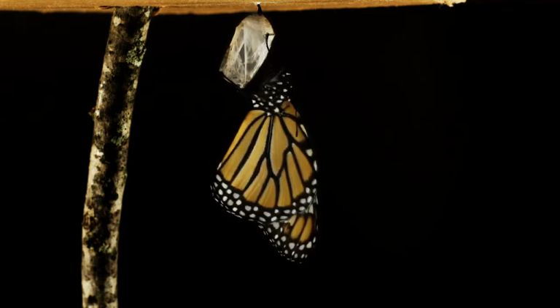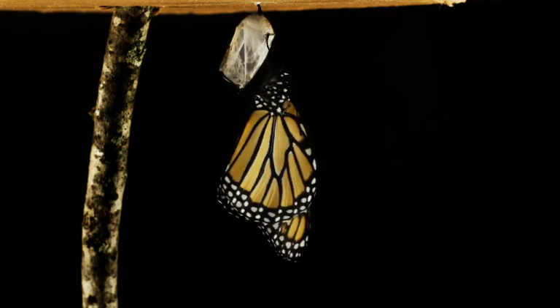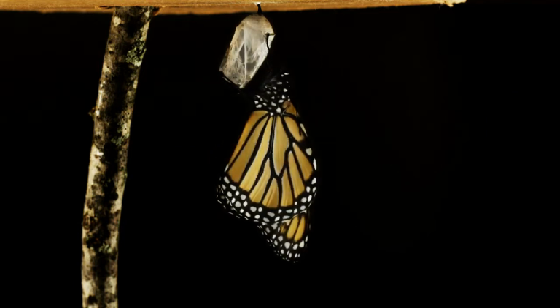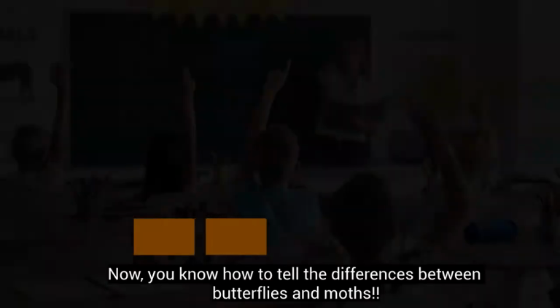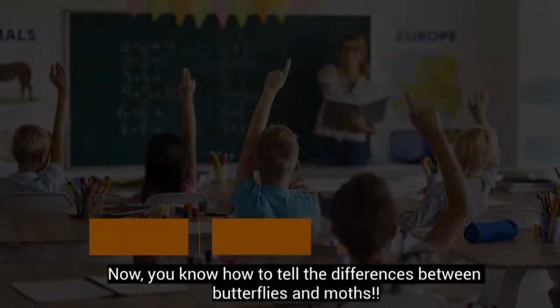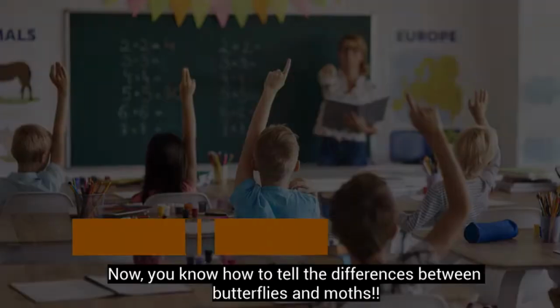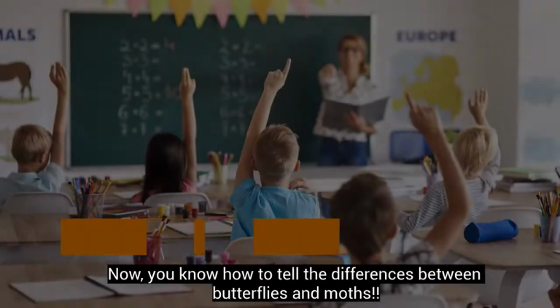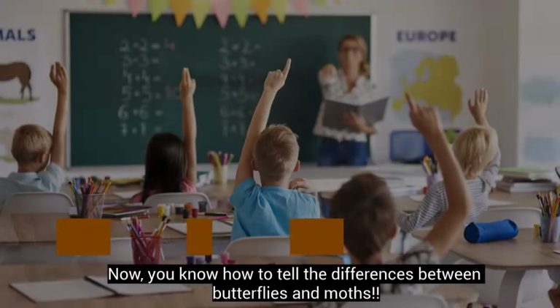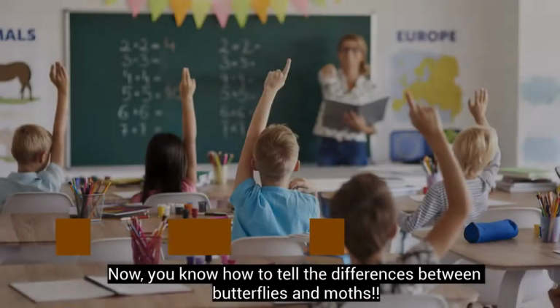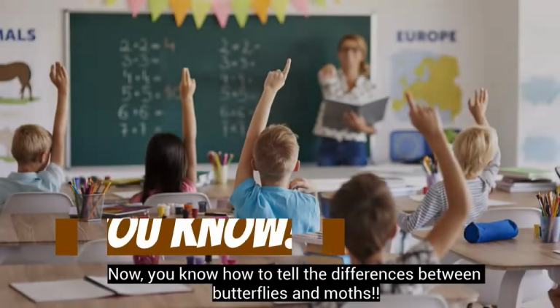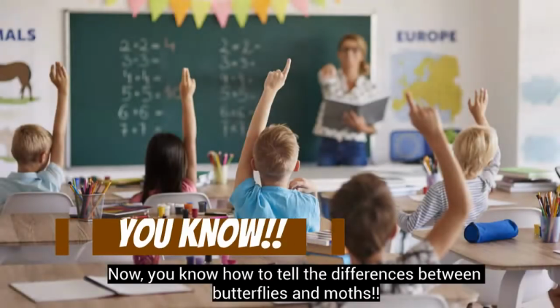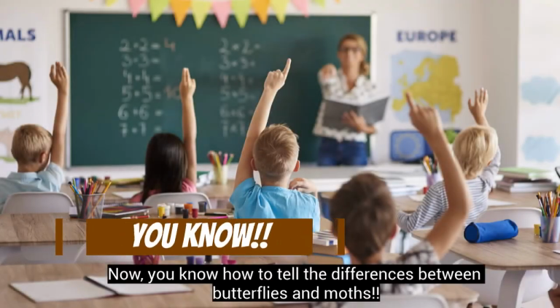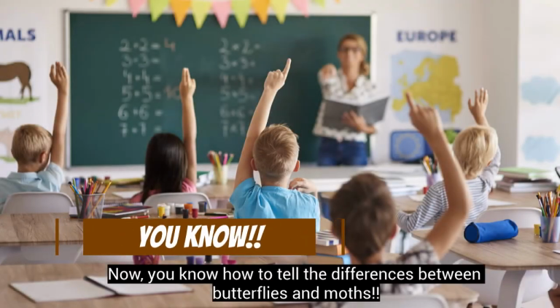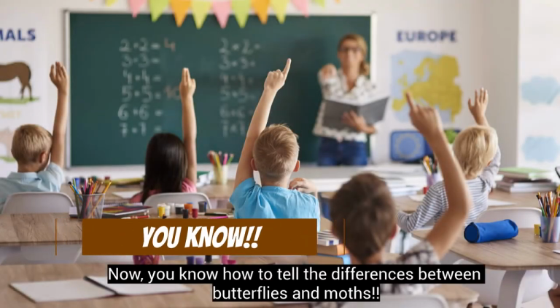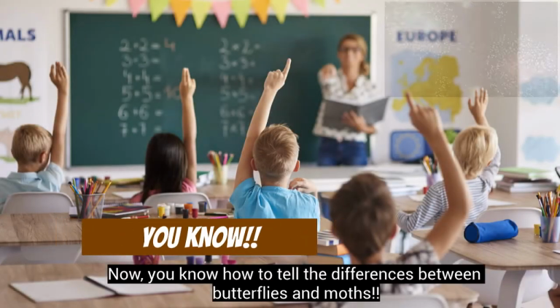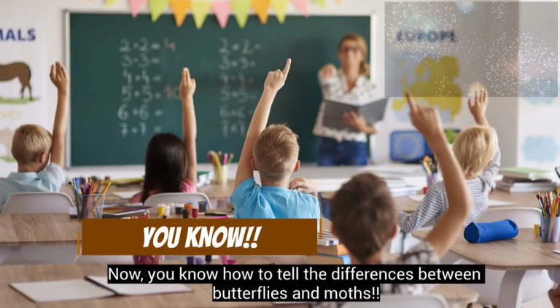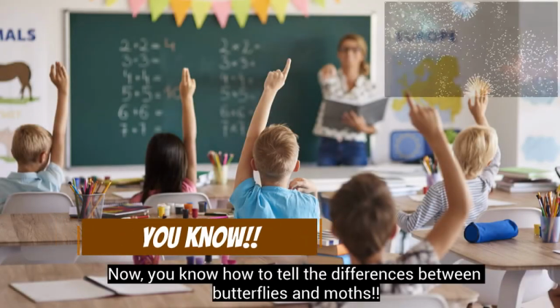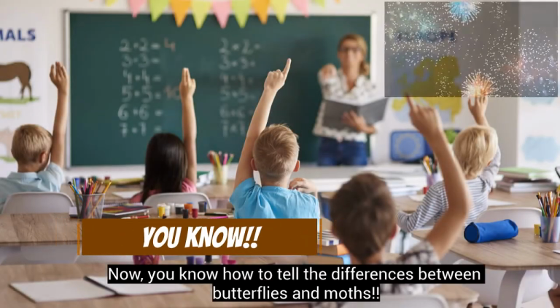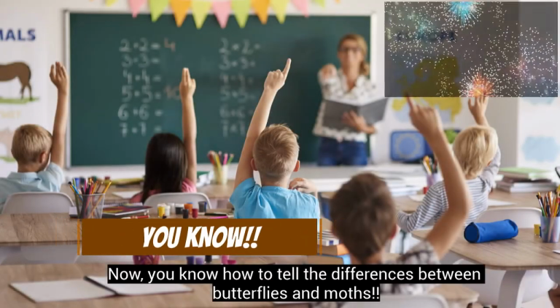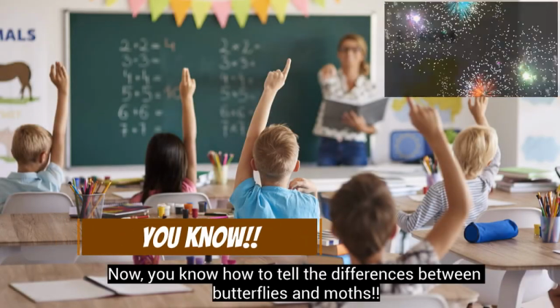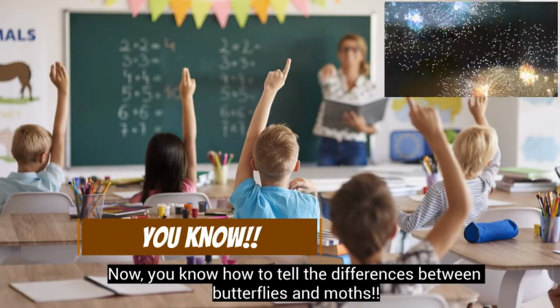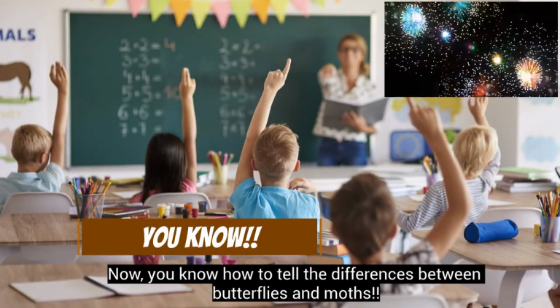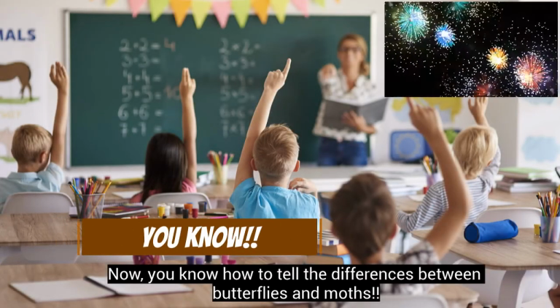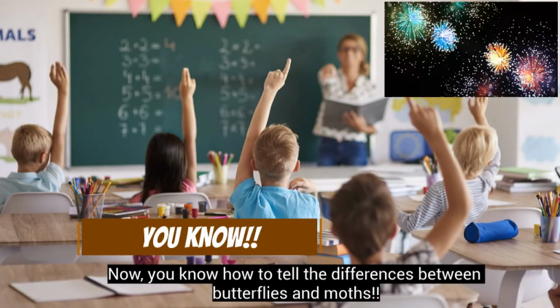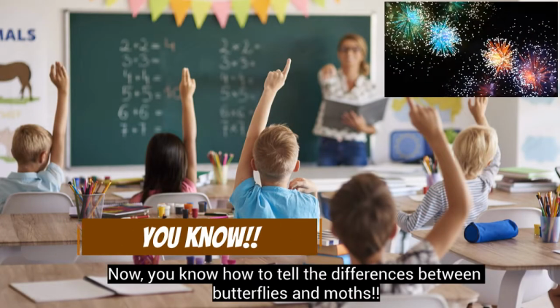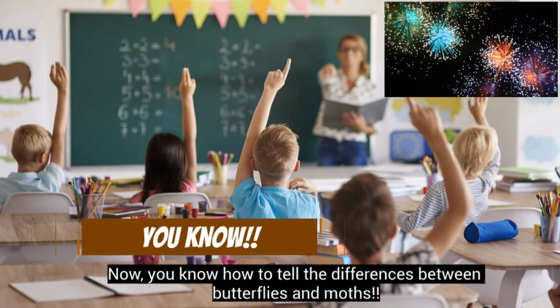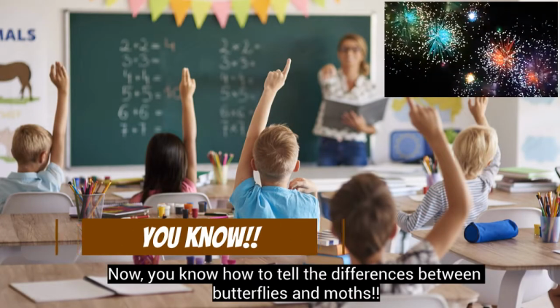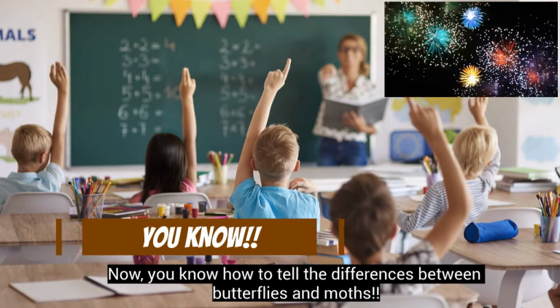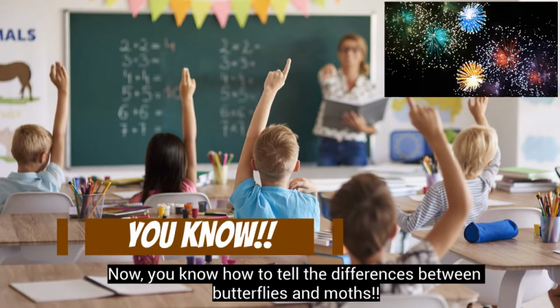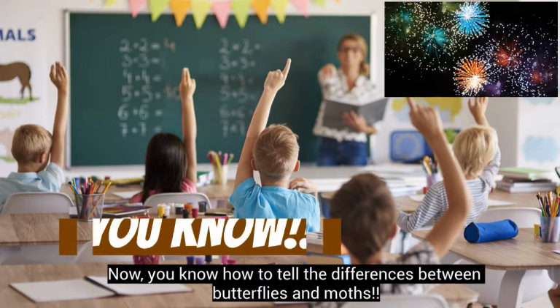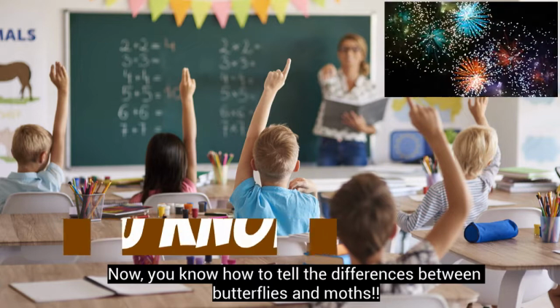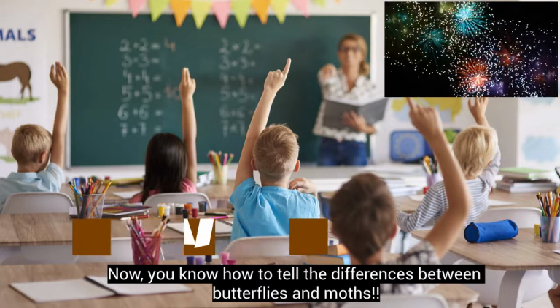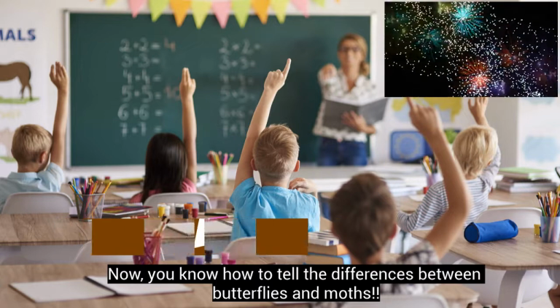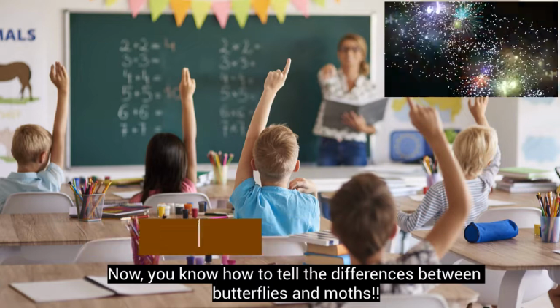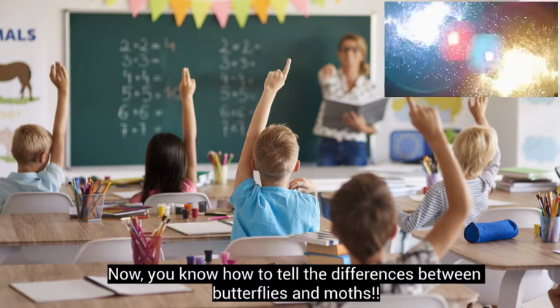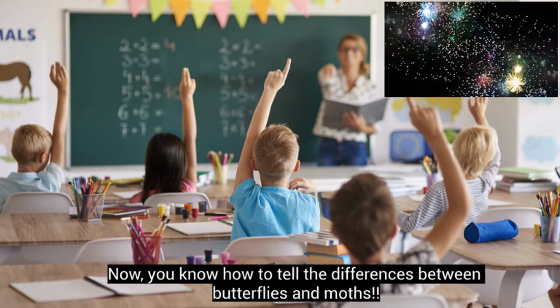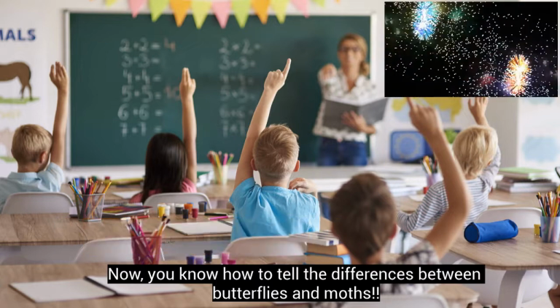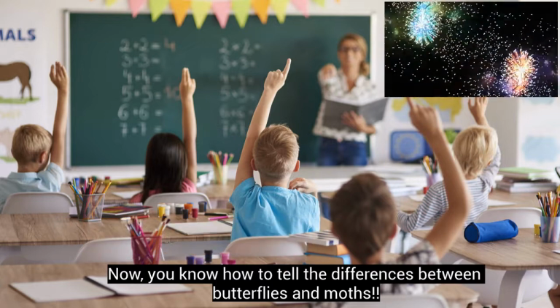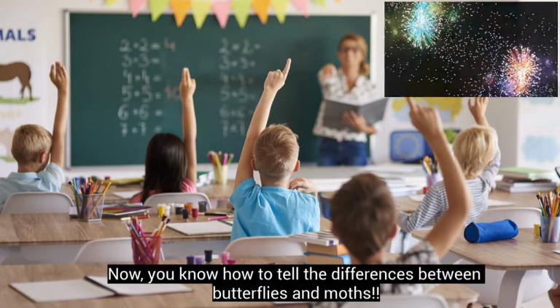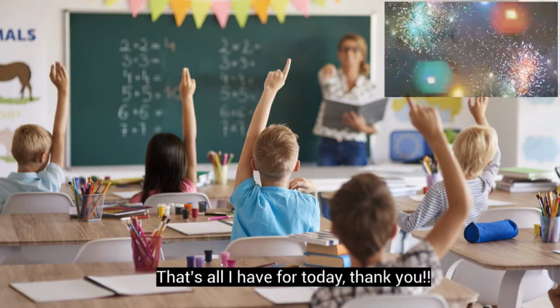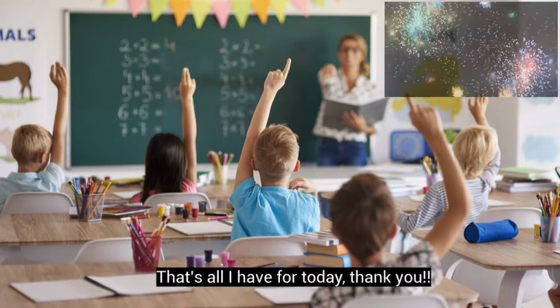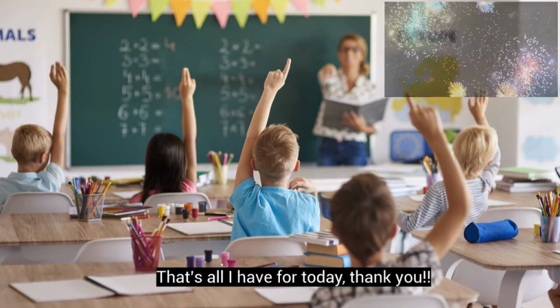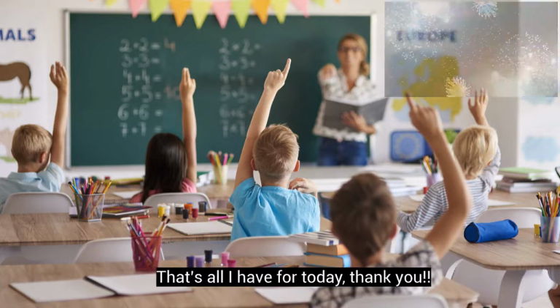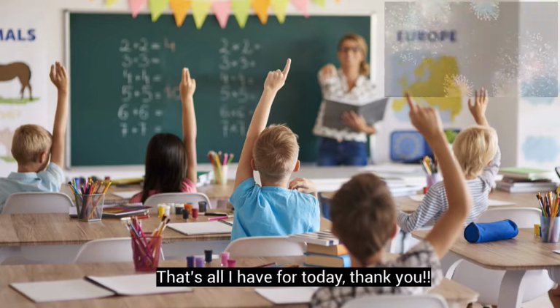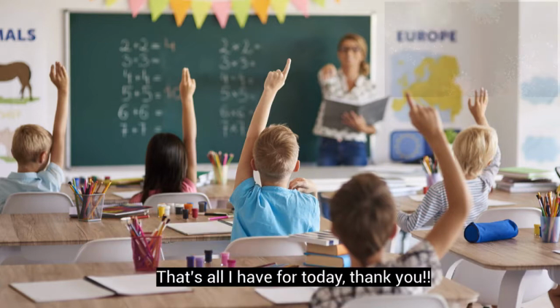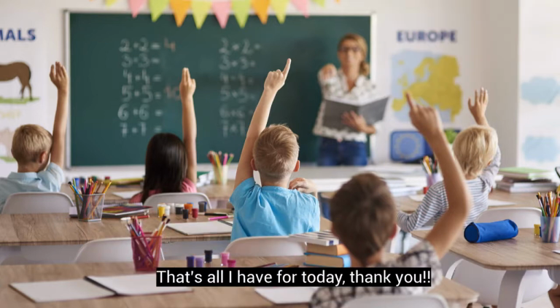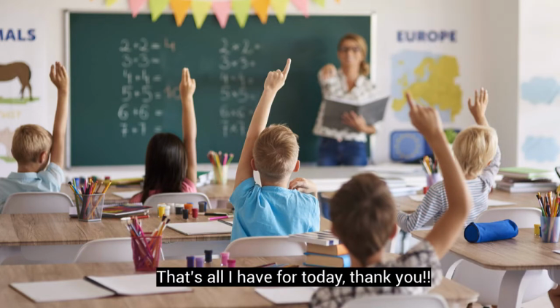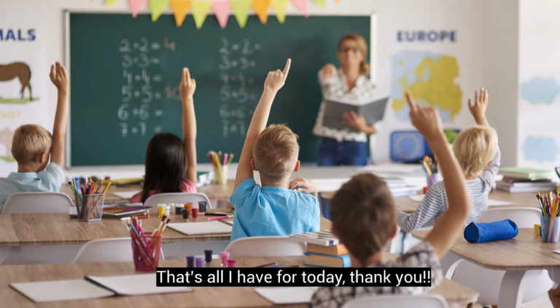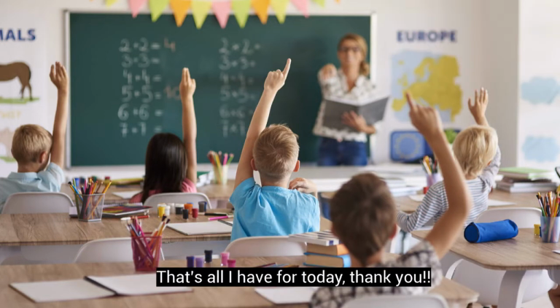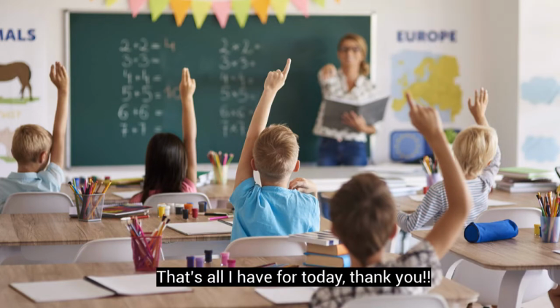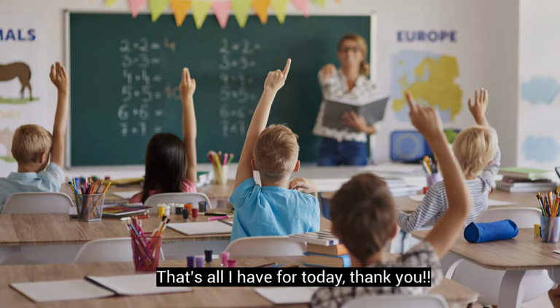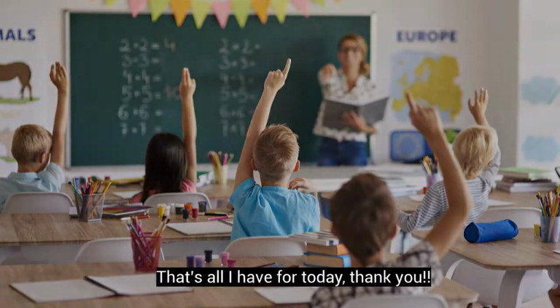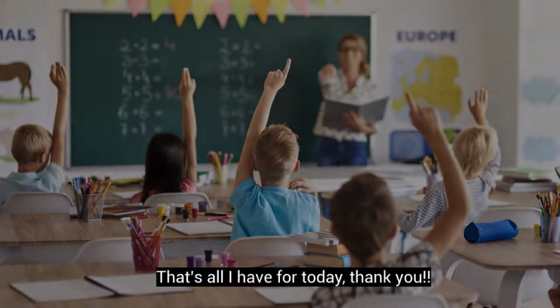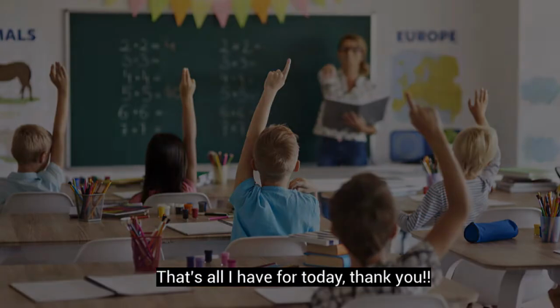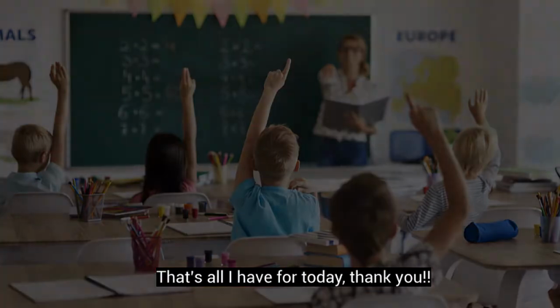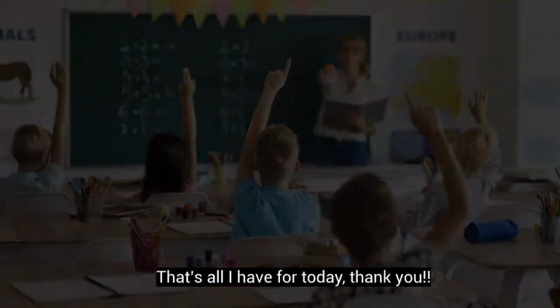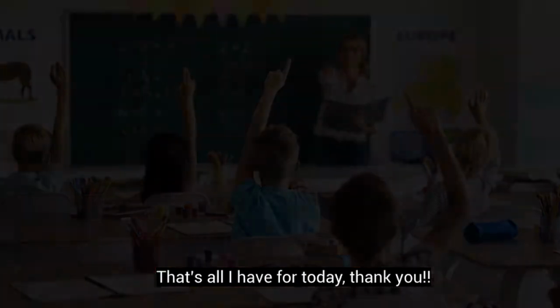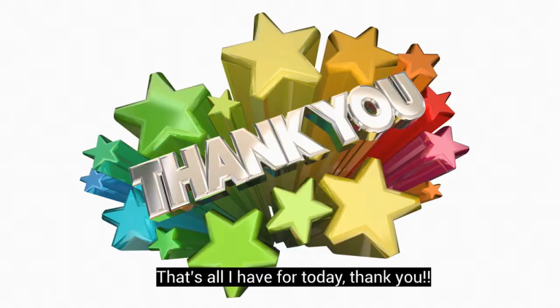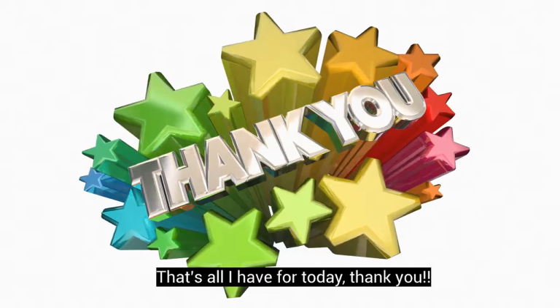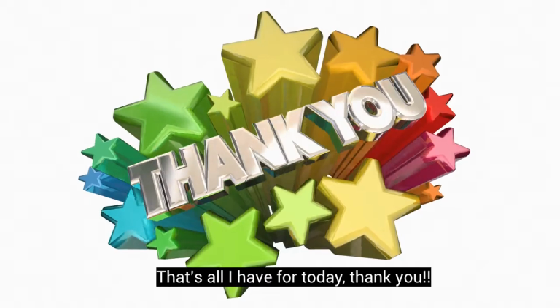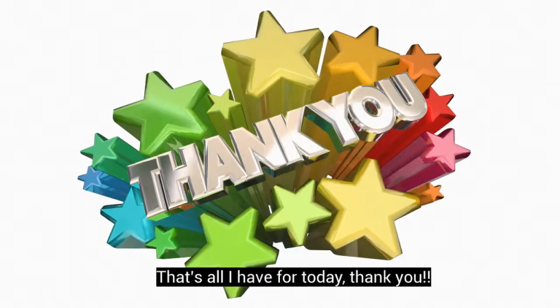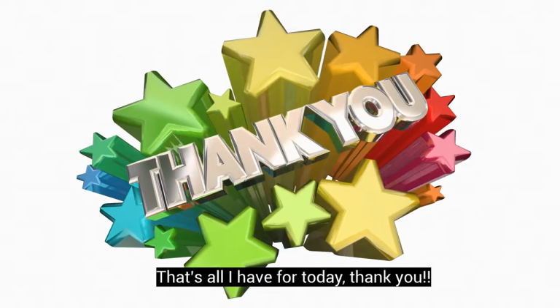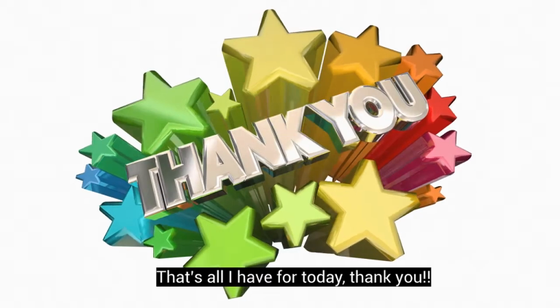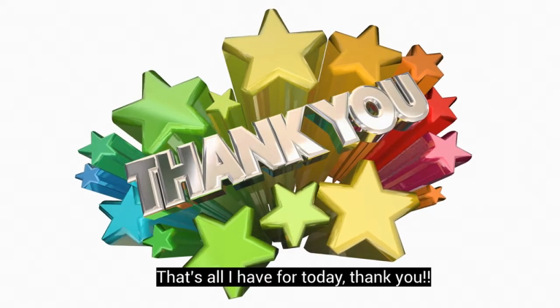Now you know how to tell the differences between butterflies and moths. That's all I have for today. Thank you!